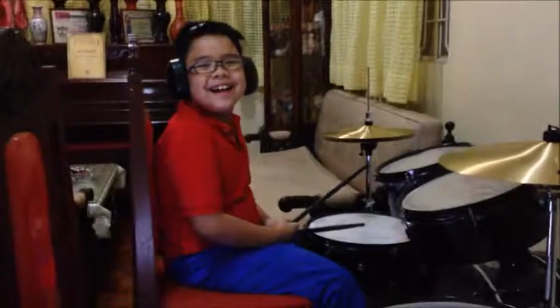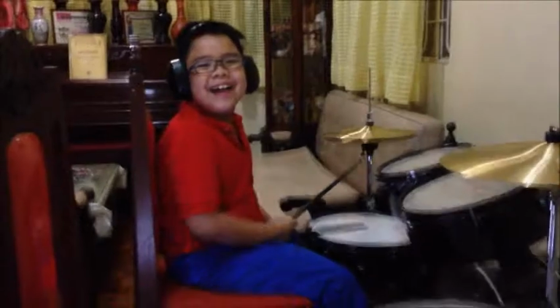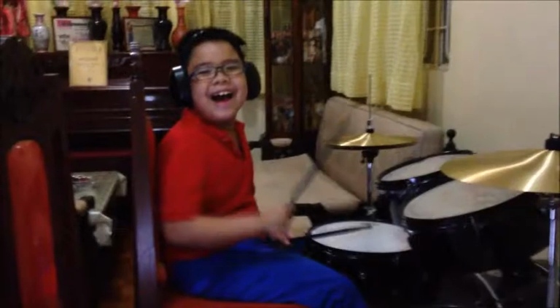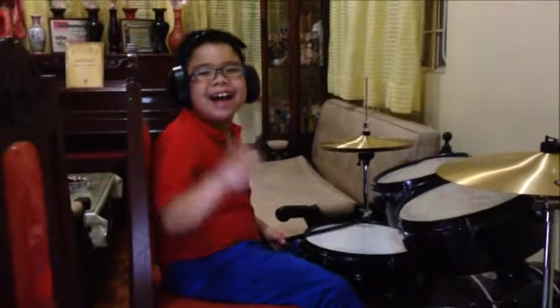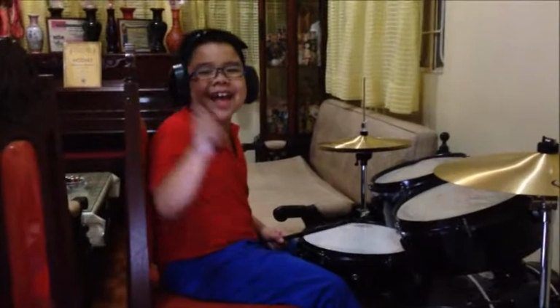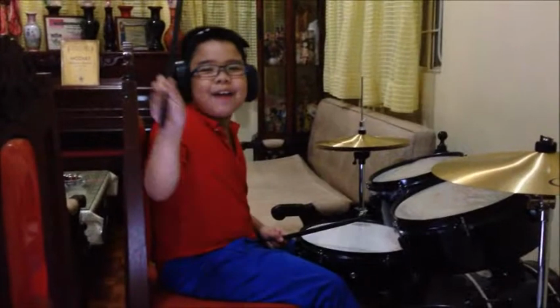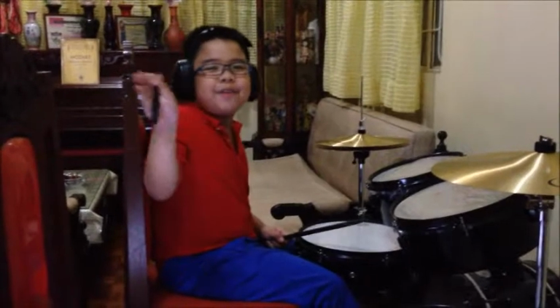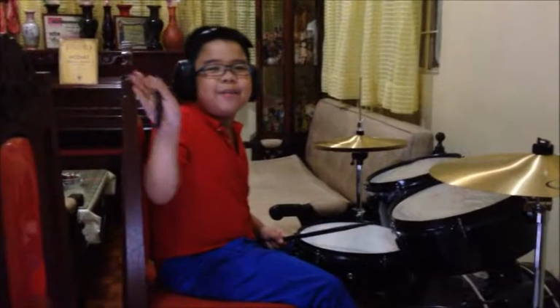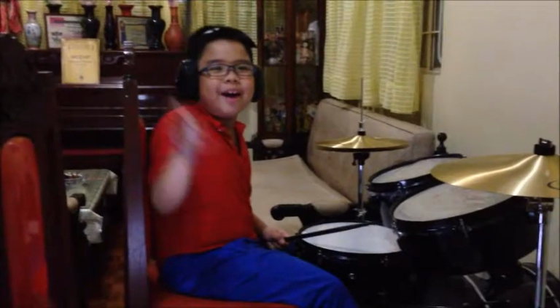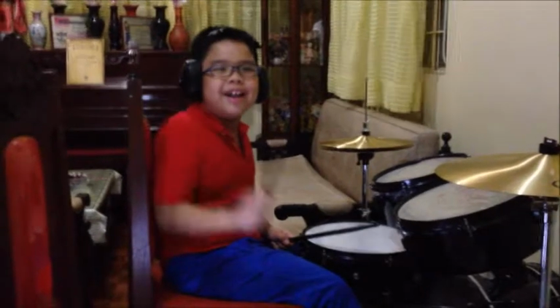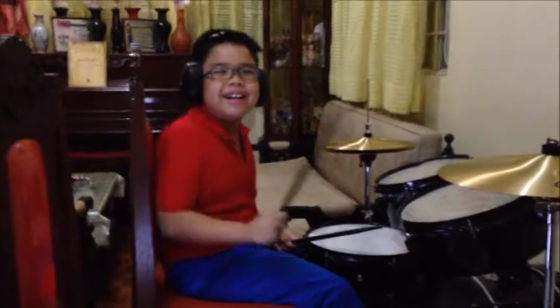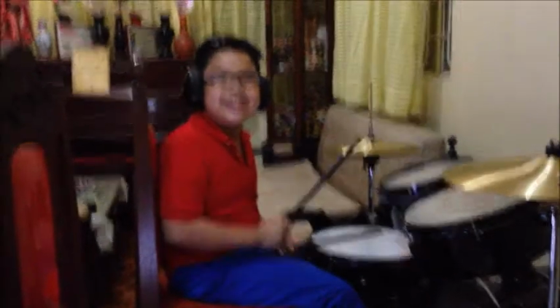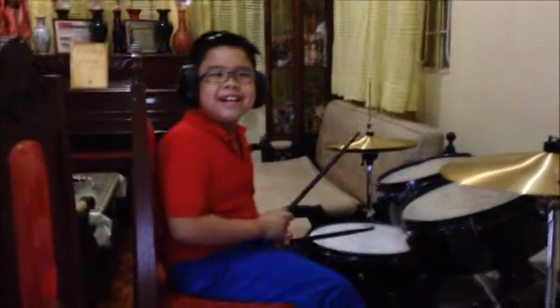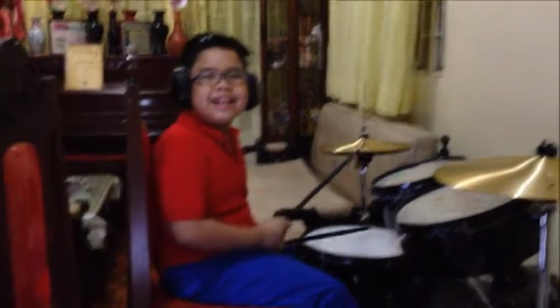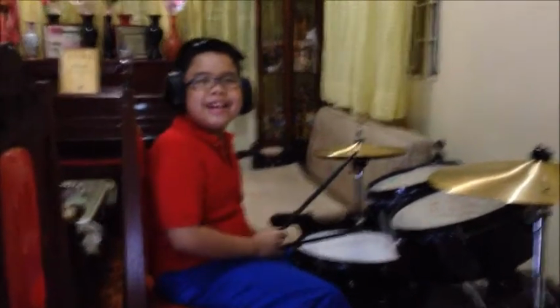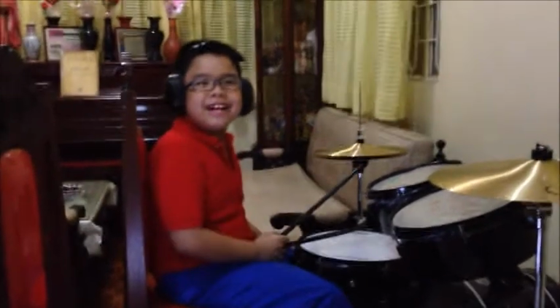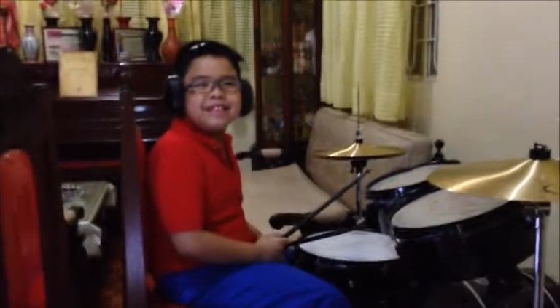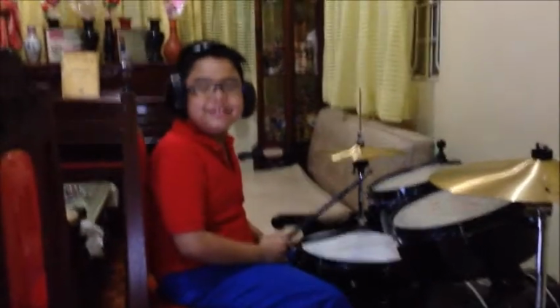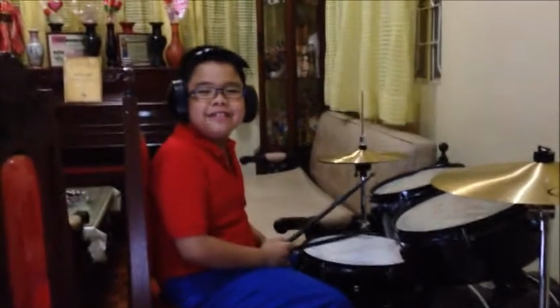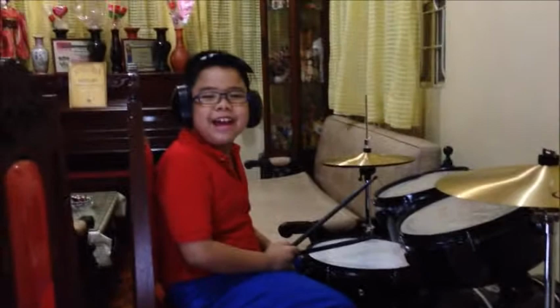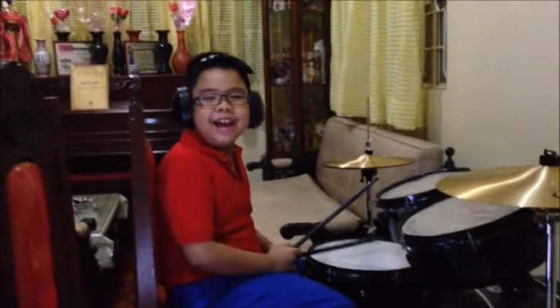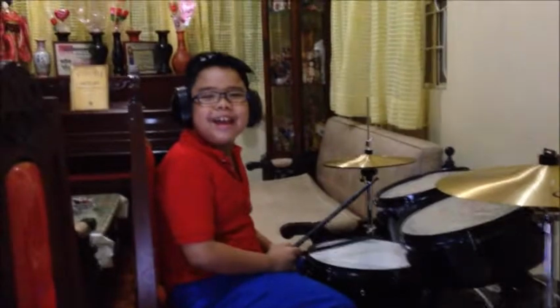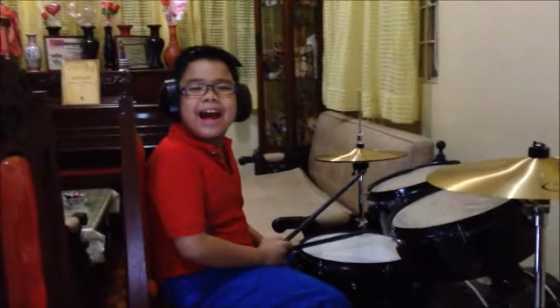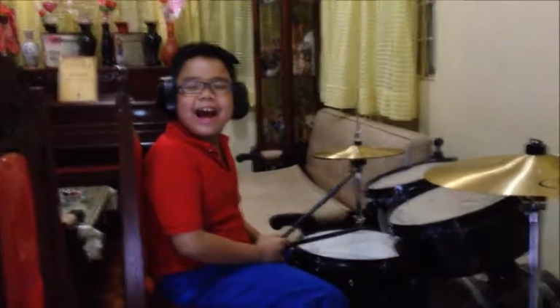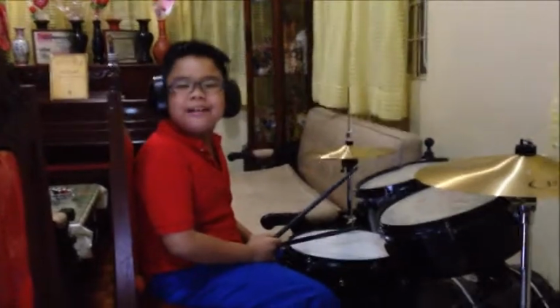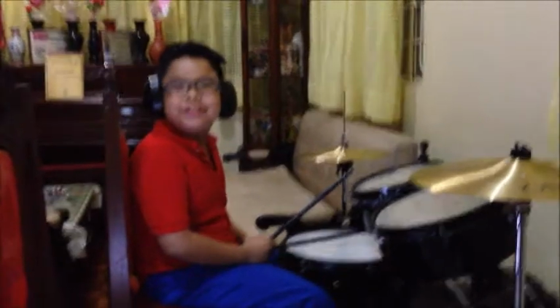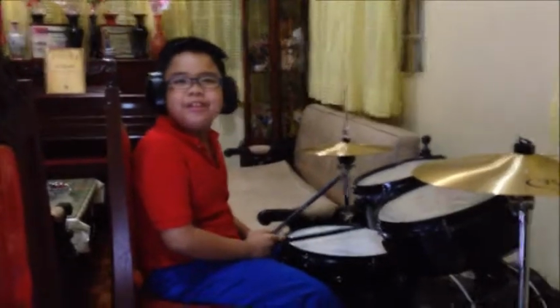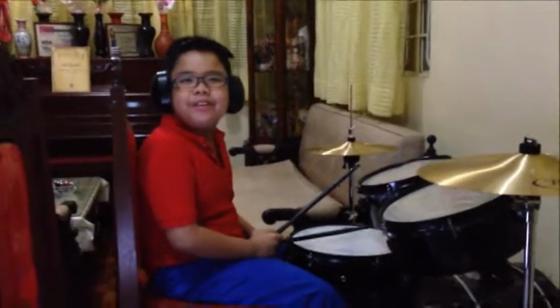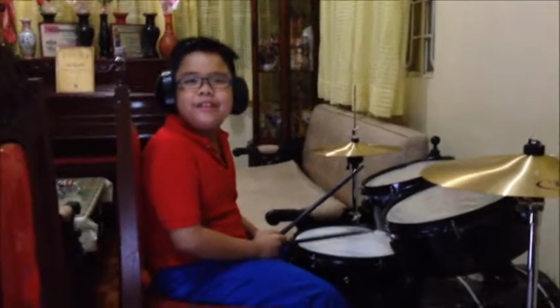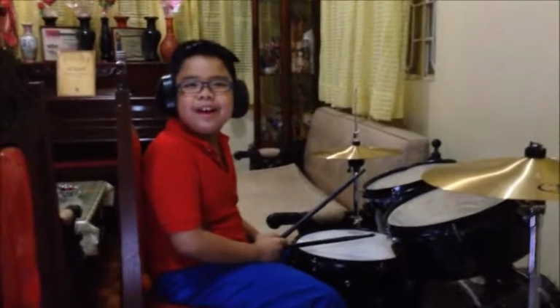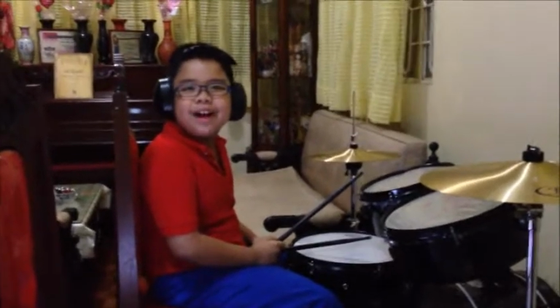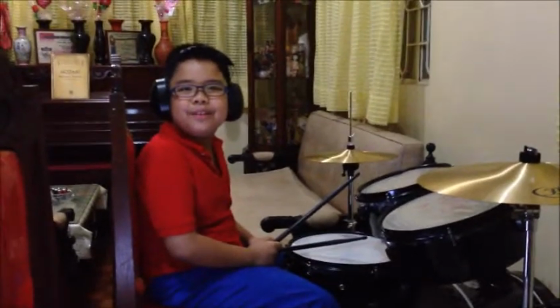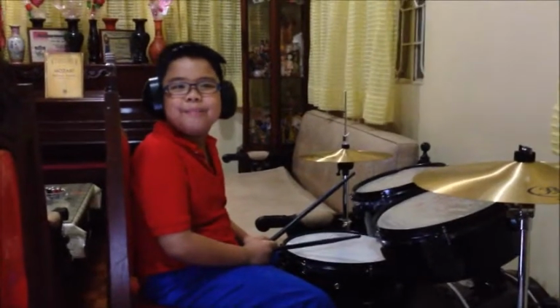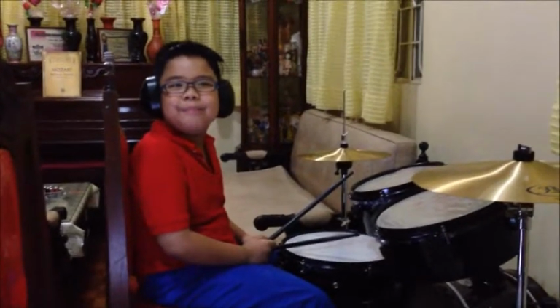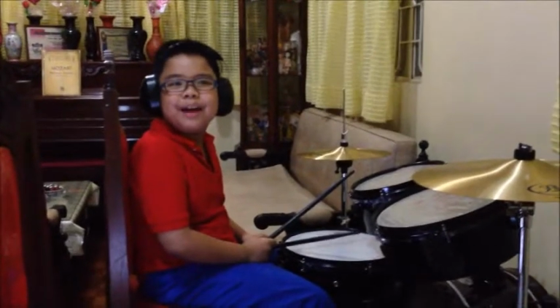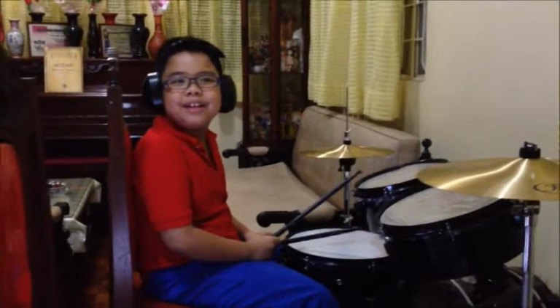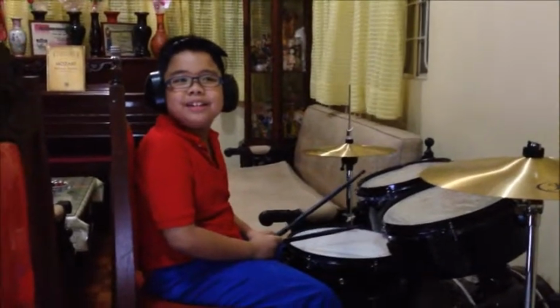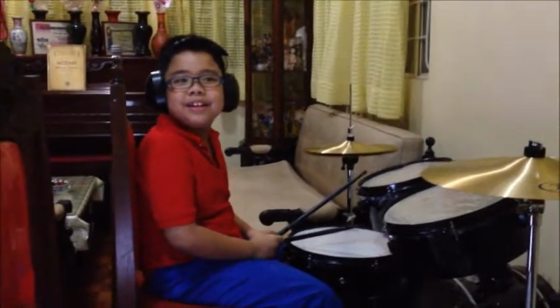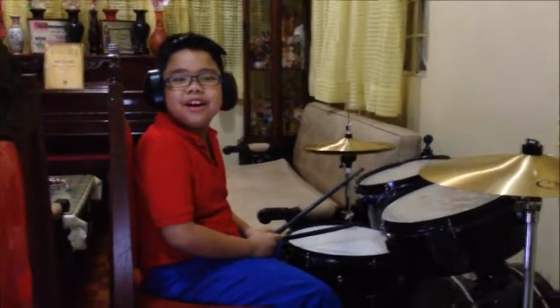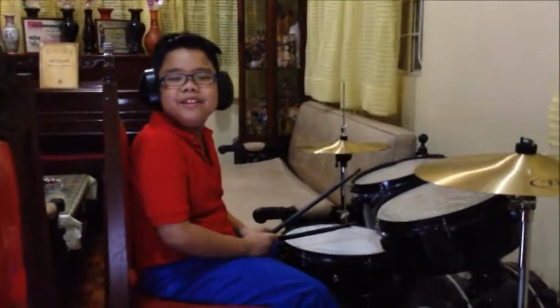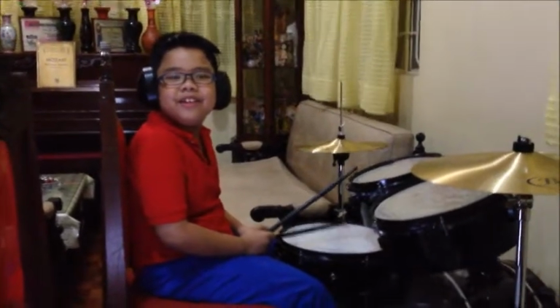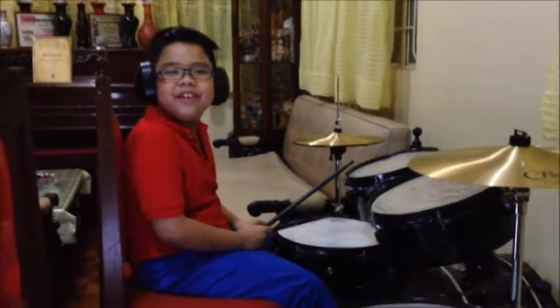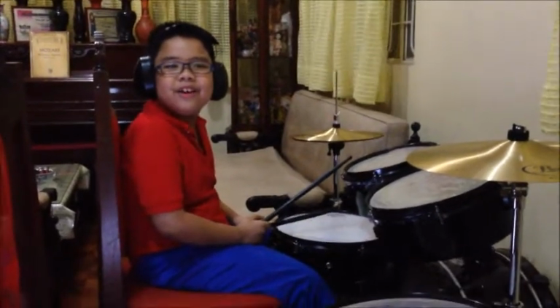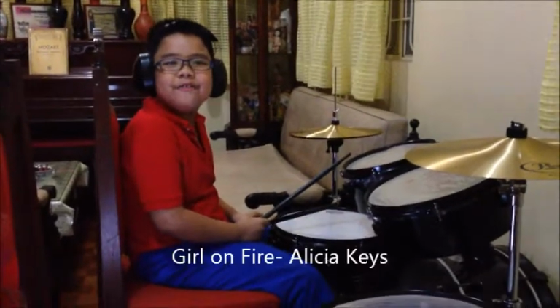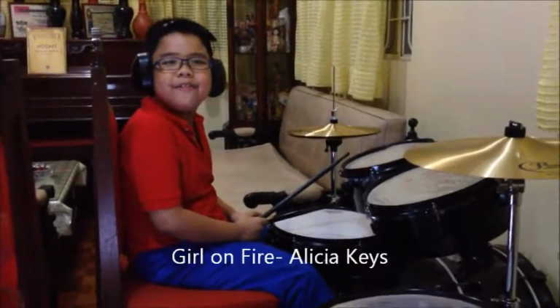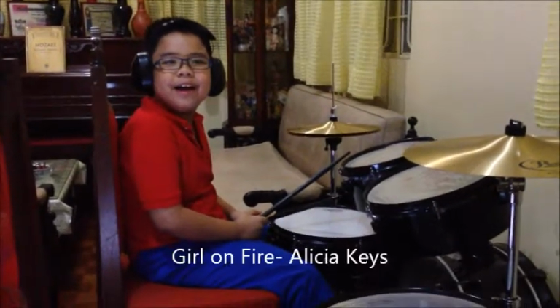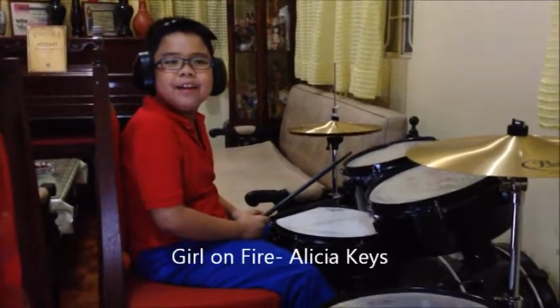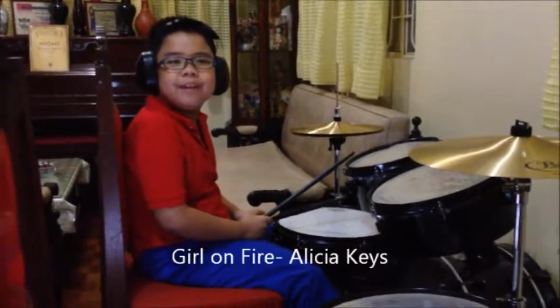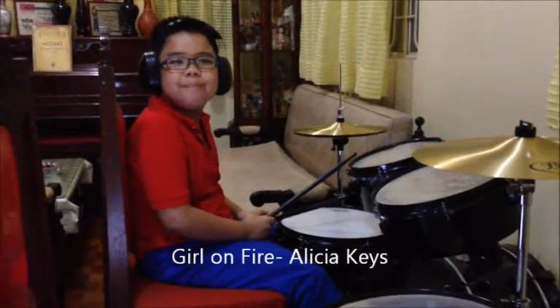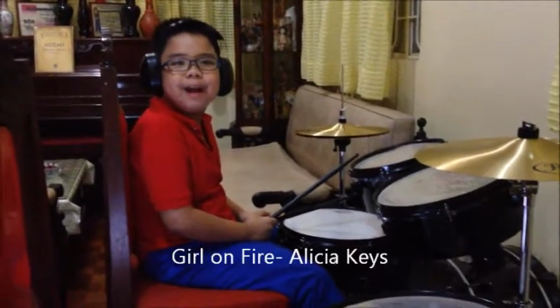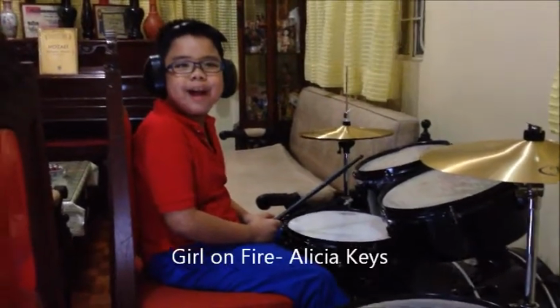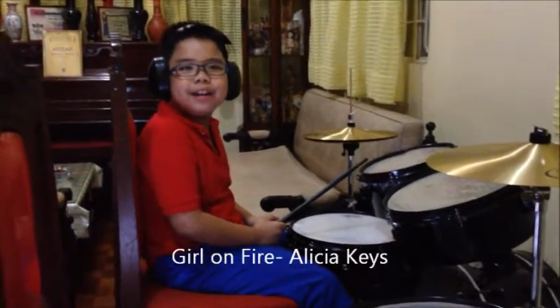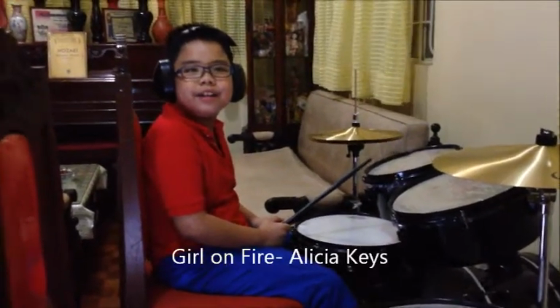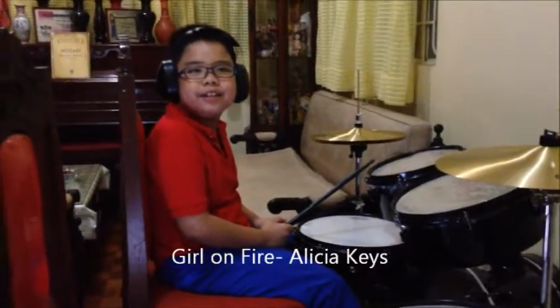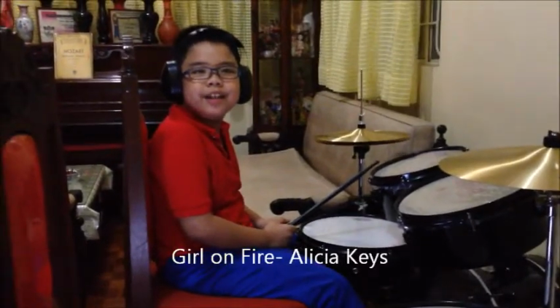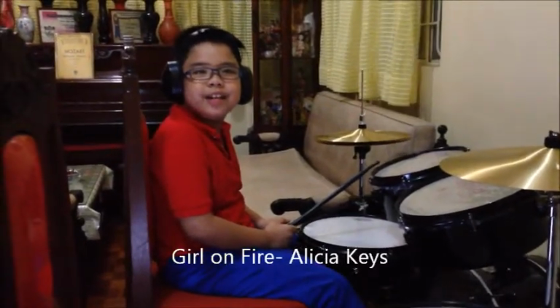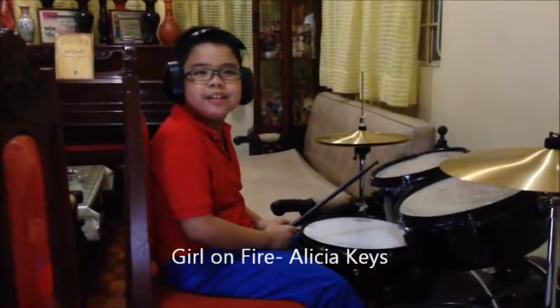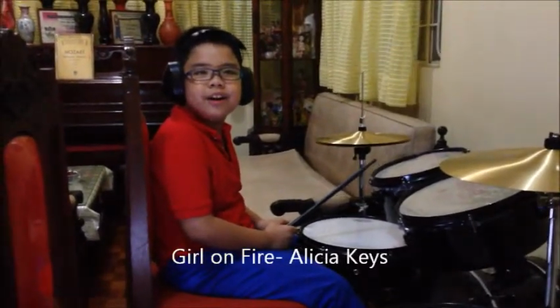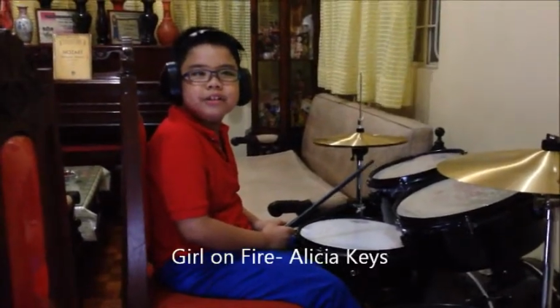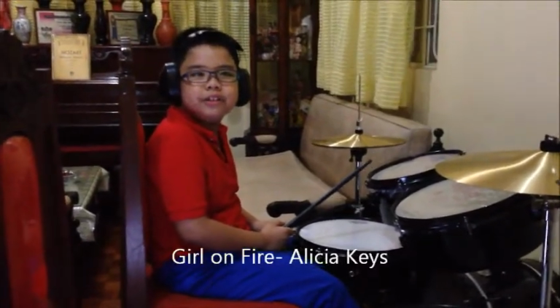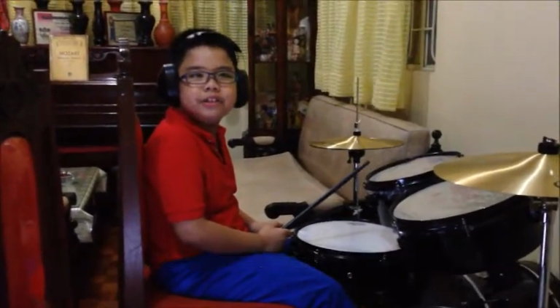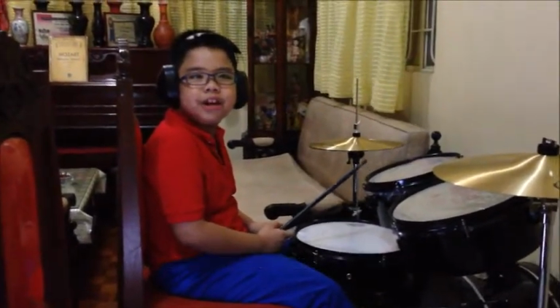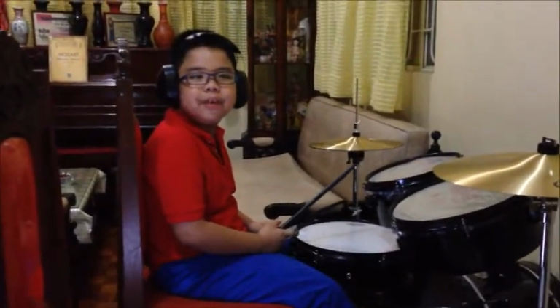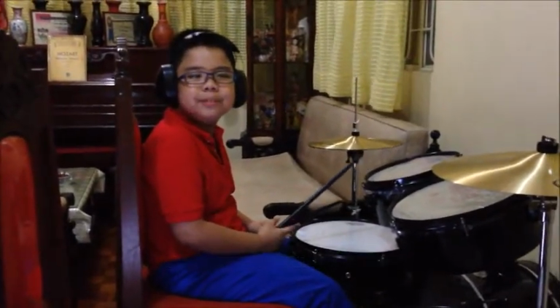Hi everyone! Today I will show you how to play the song Girl on Fire by Alicia Keys on the drums.